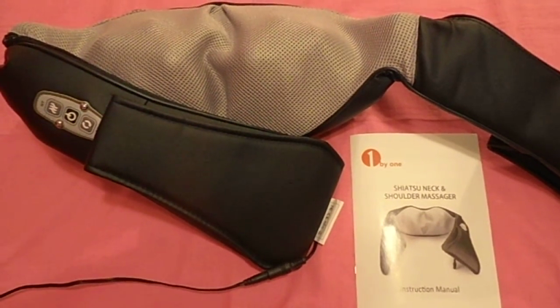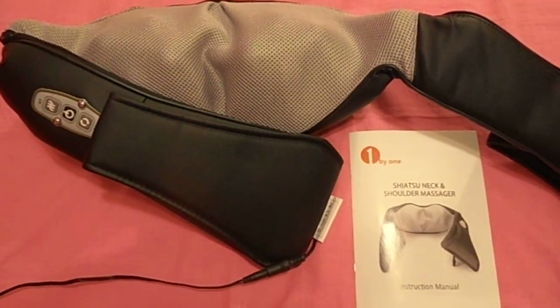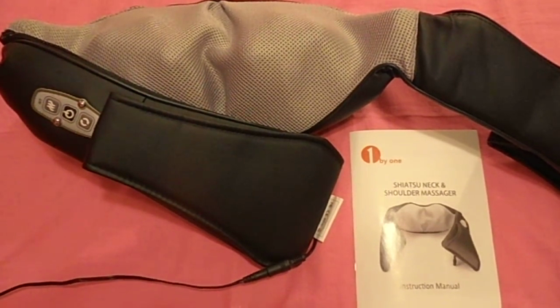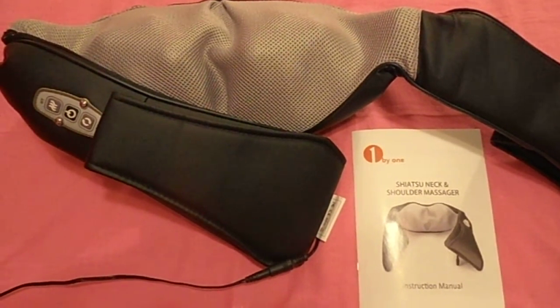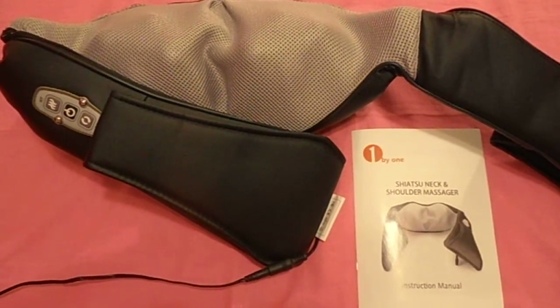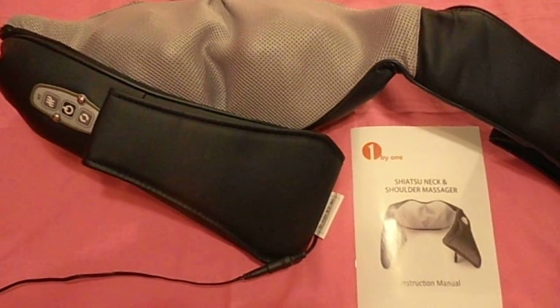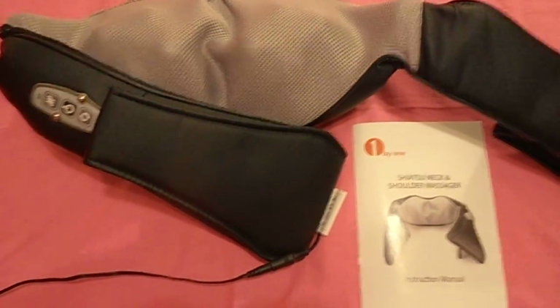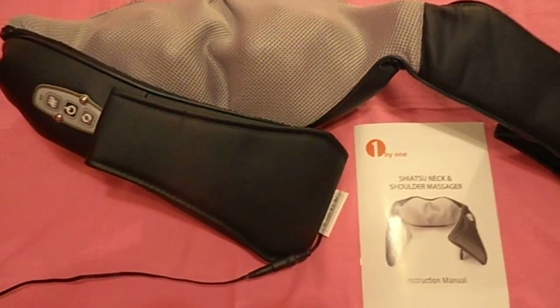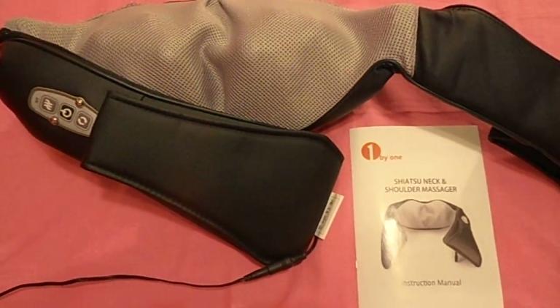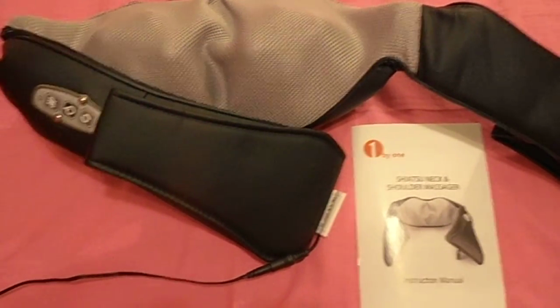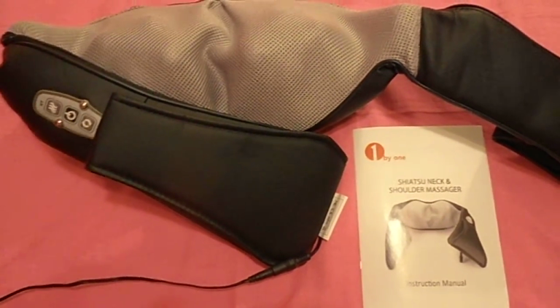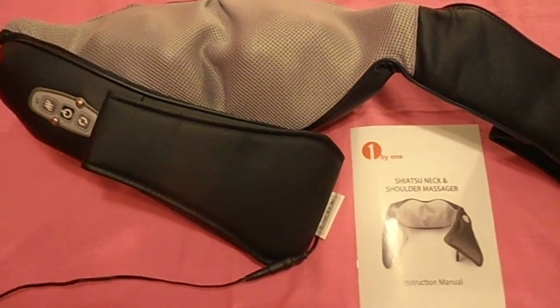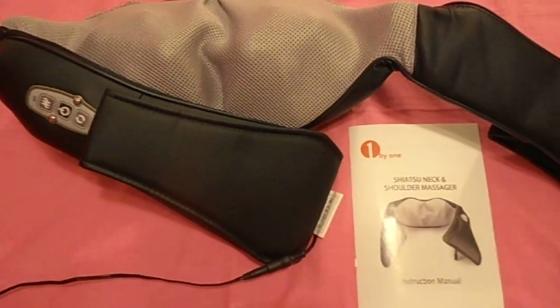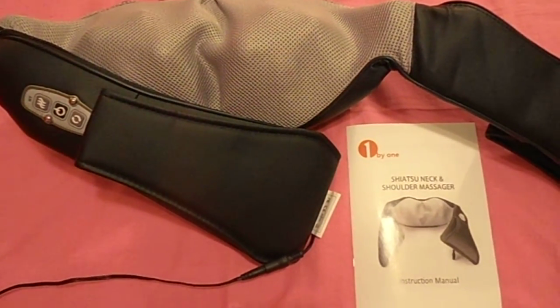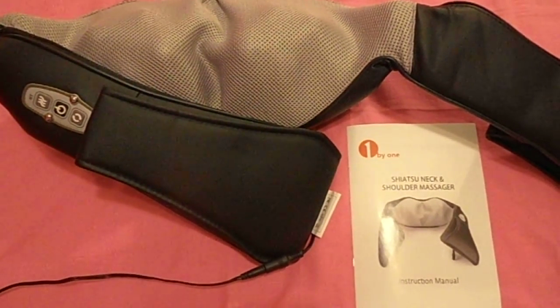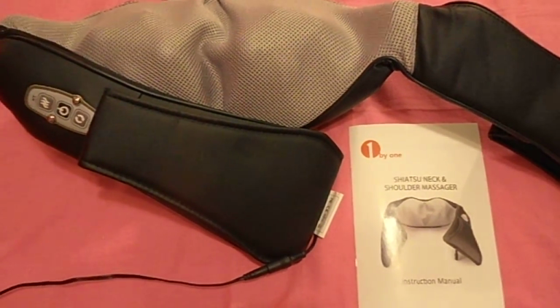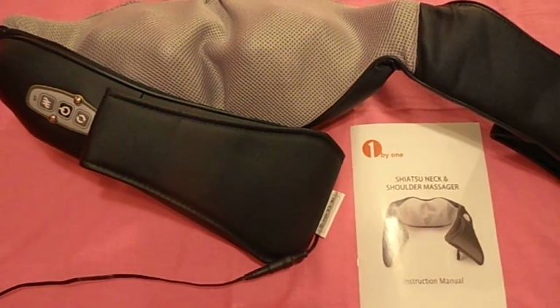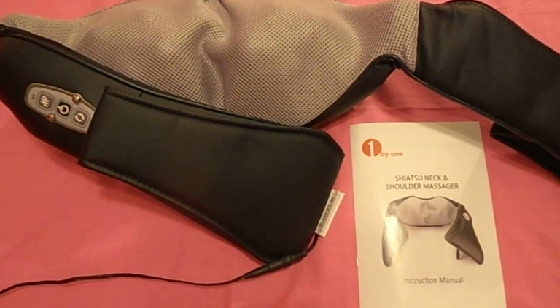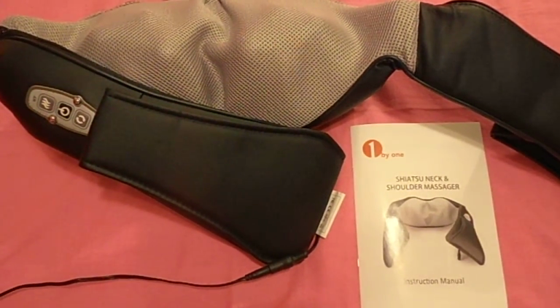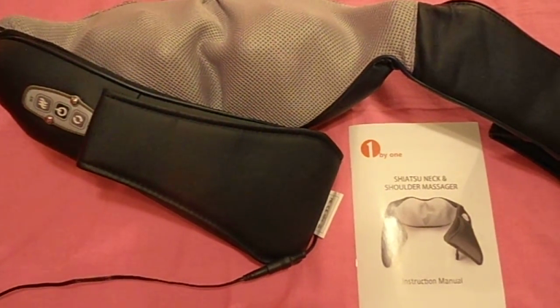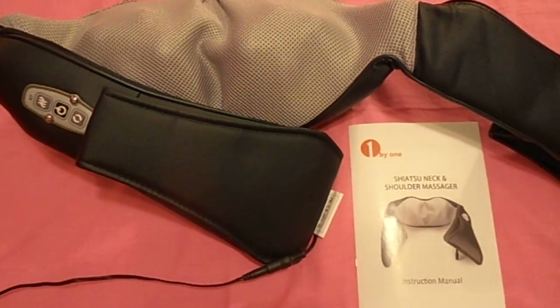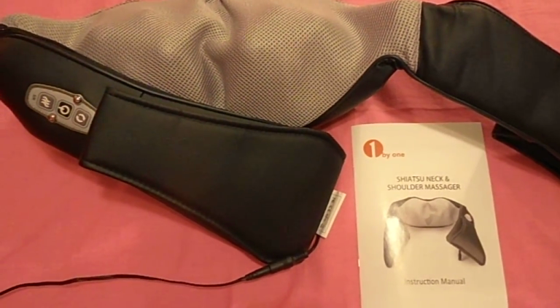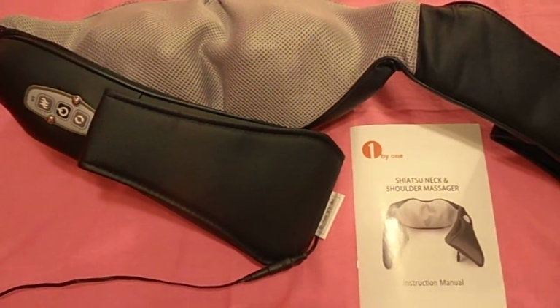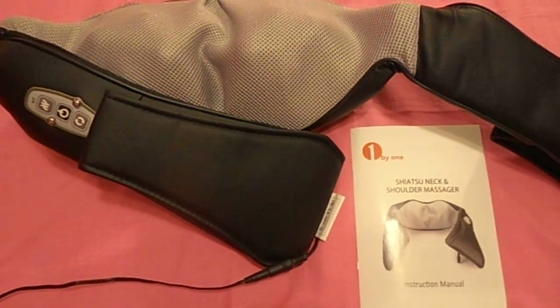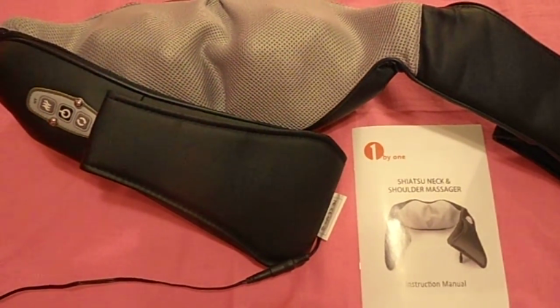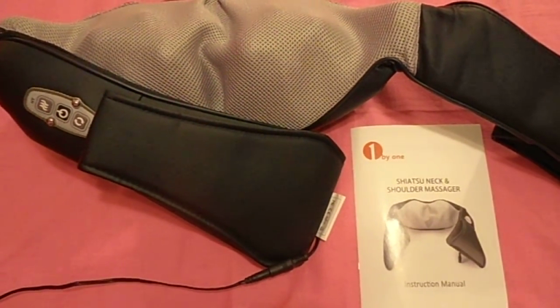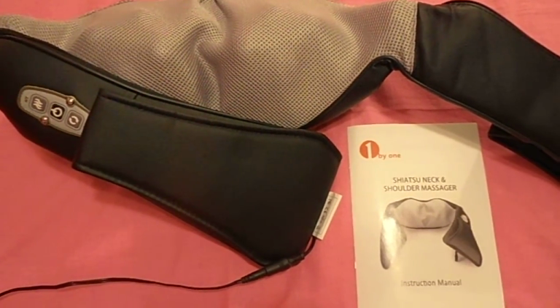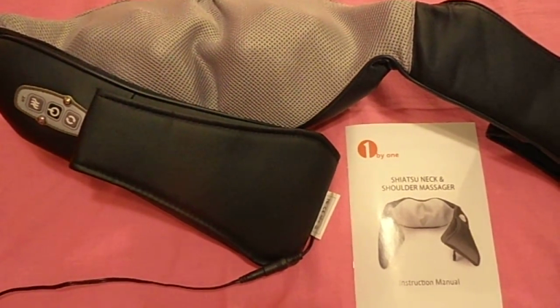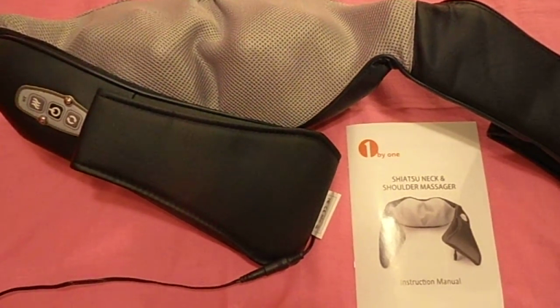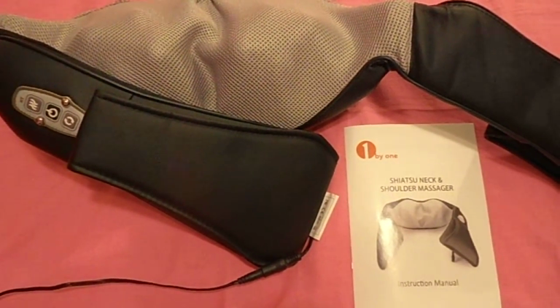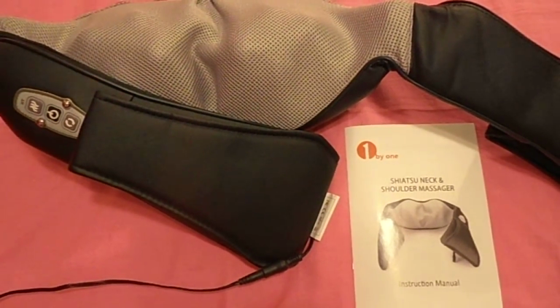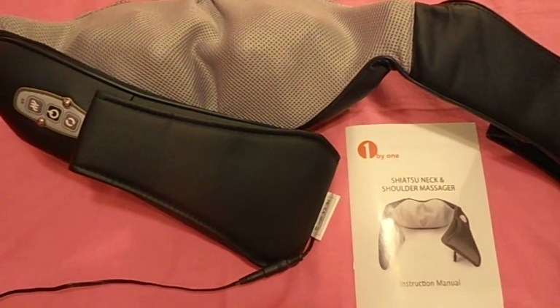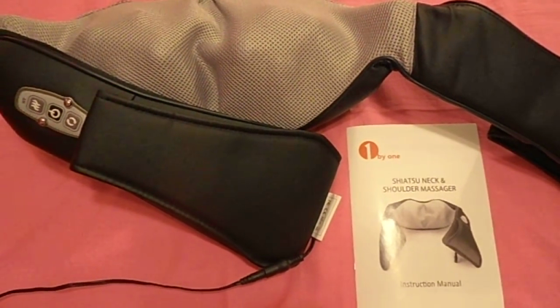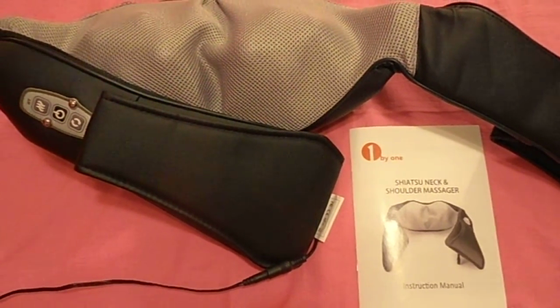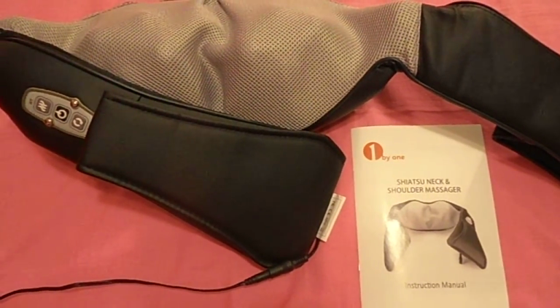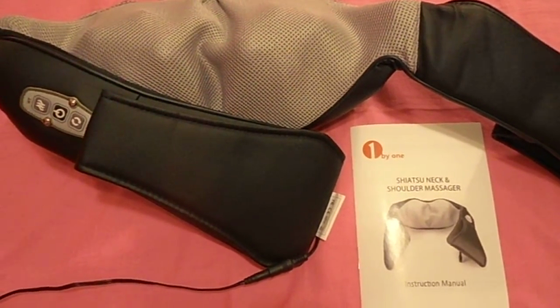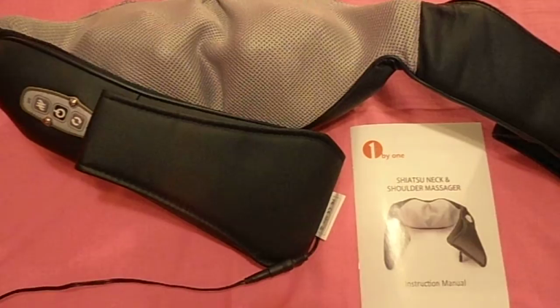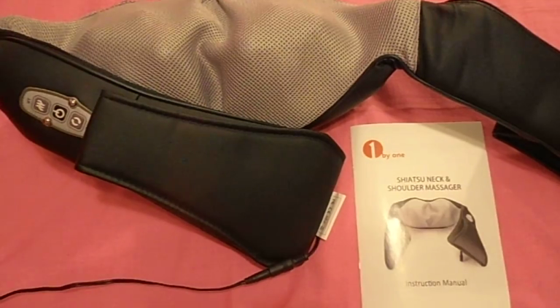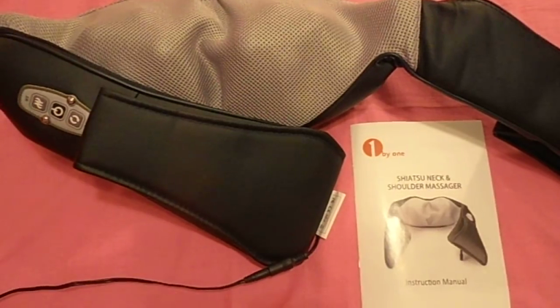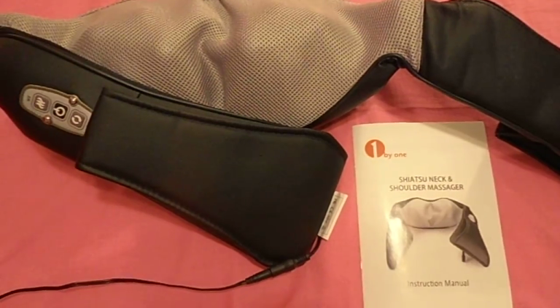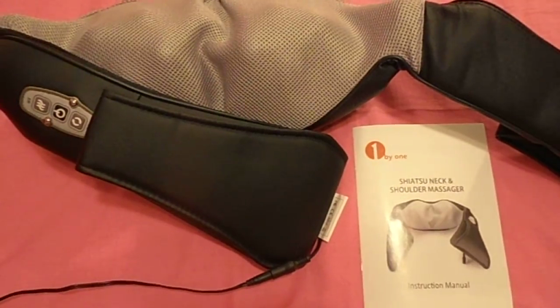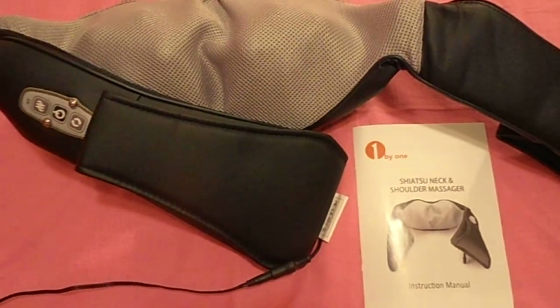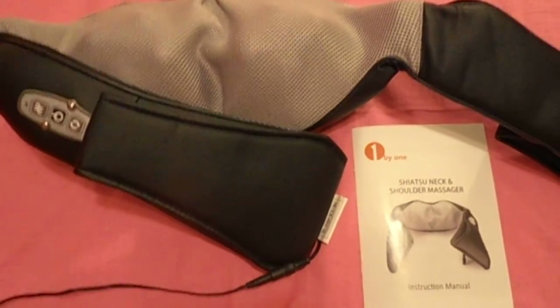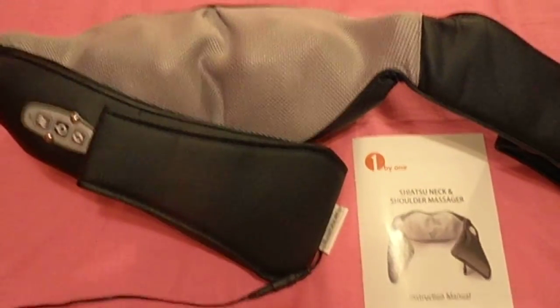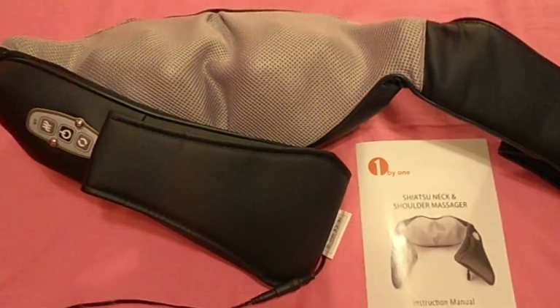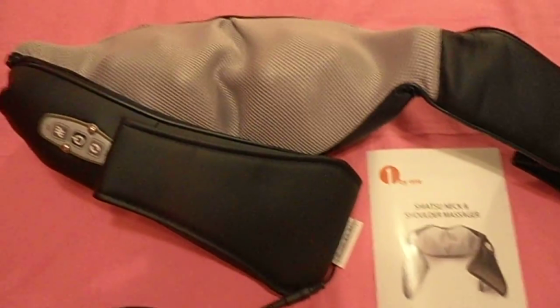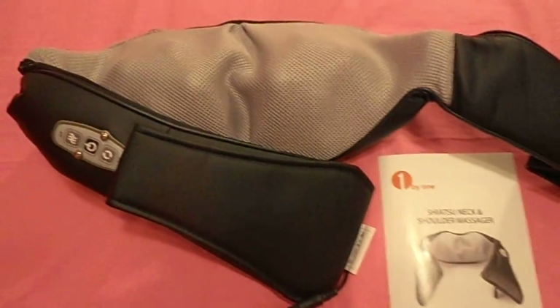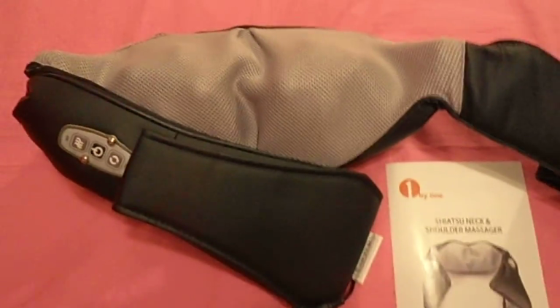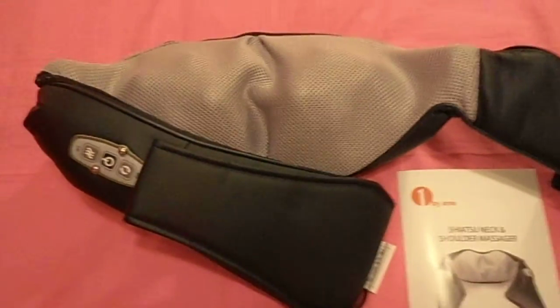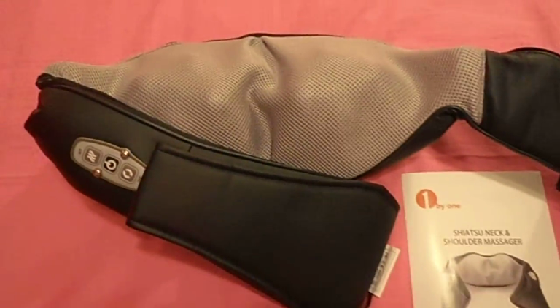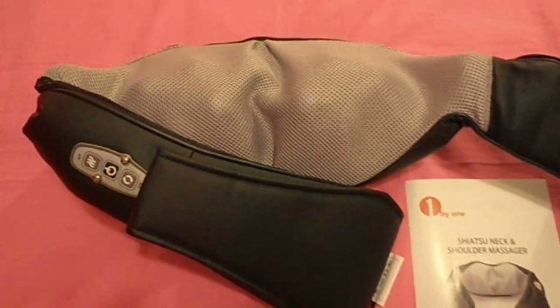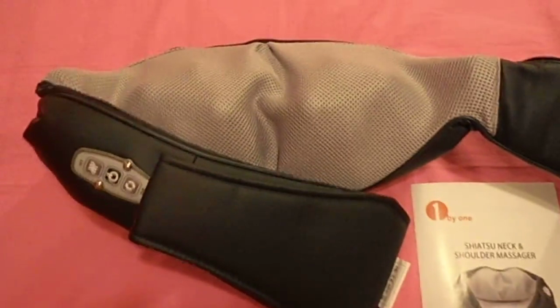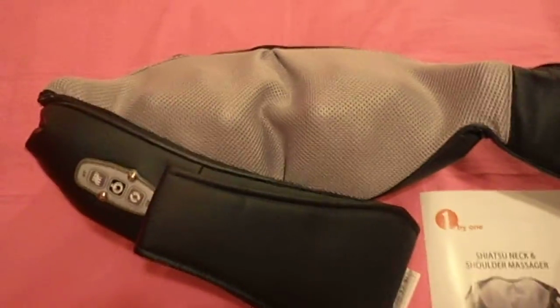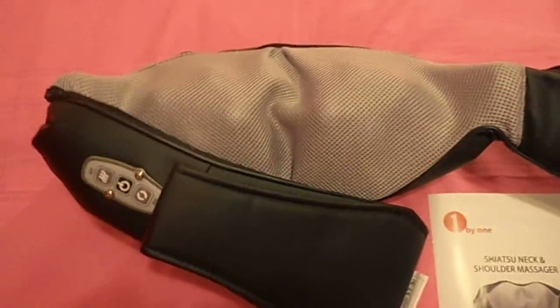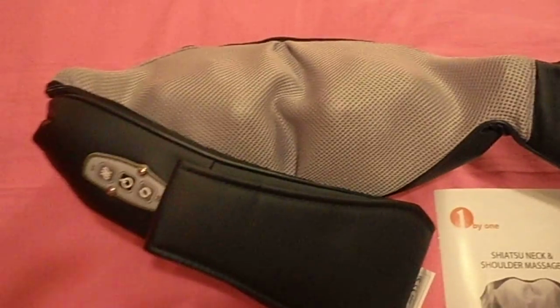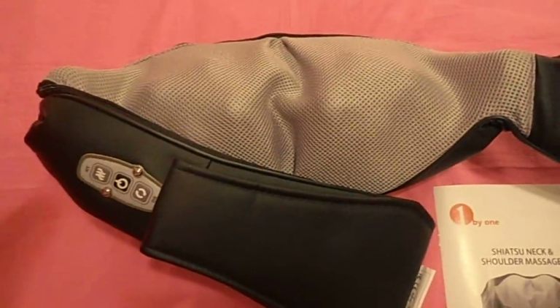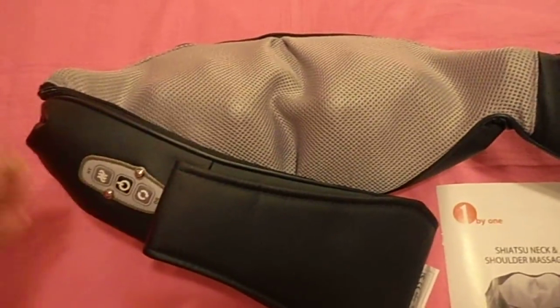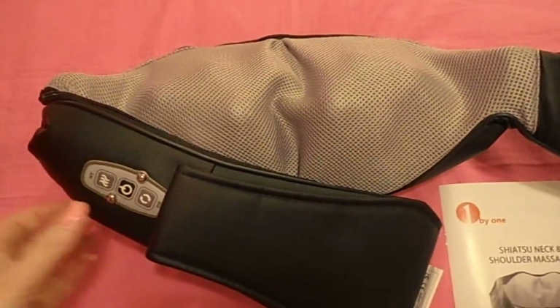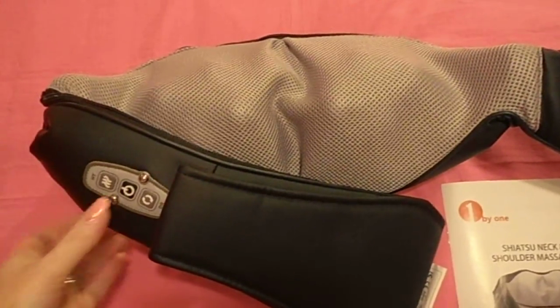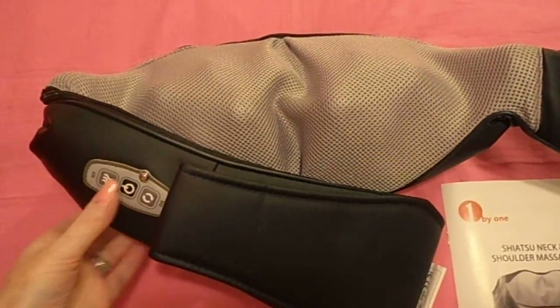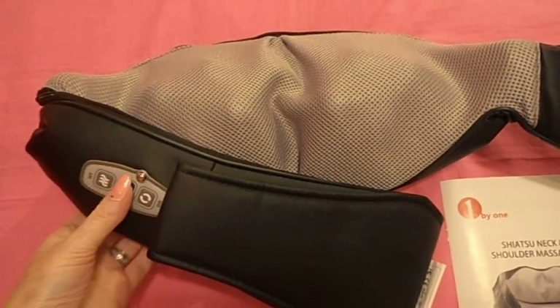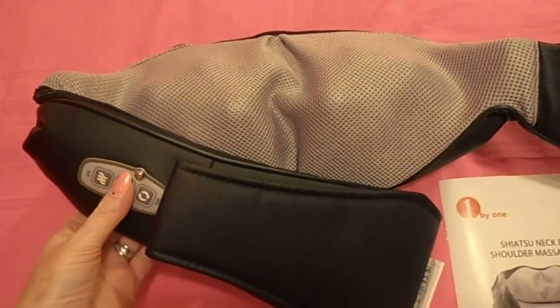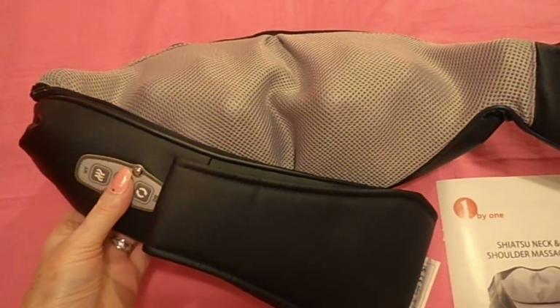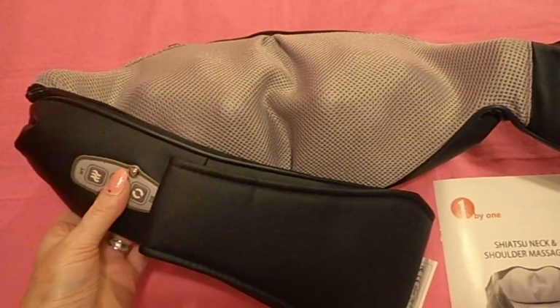Here's the Shiatsu neck and shoulder massager by one by one. I'll turn it on for you and let you see.